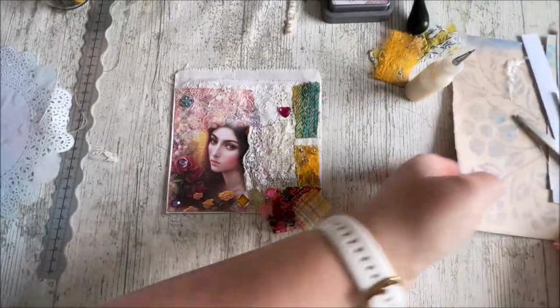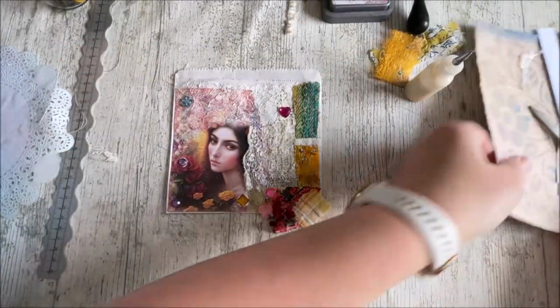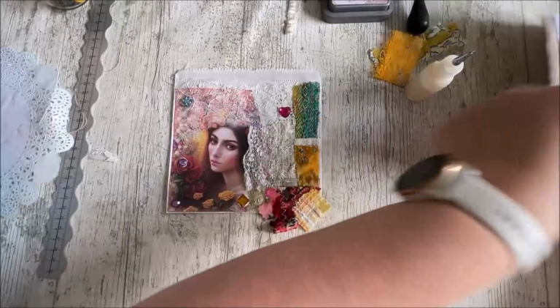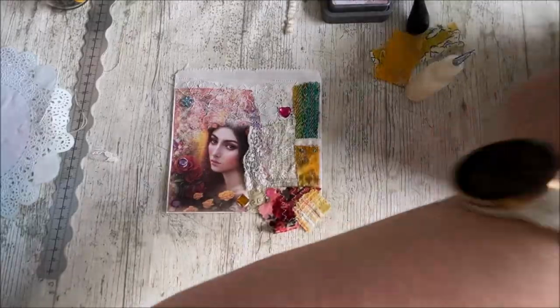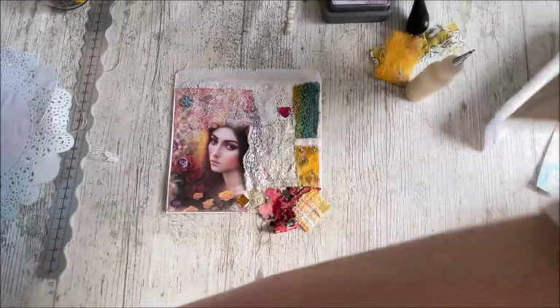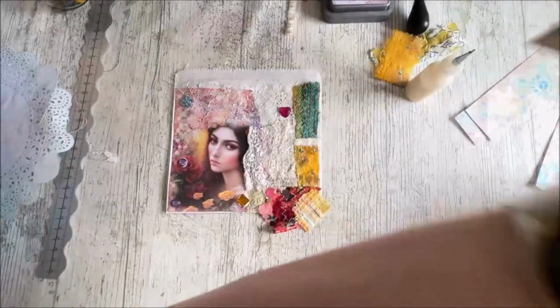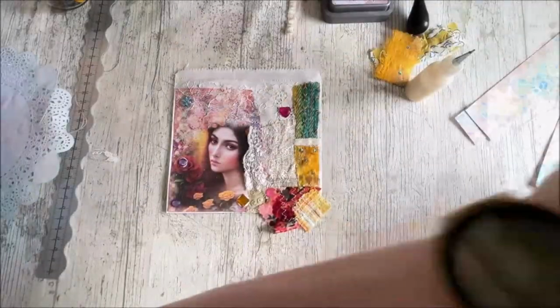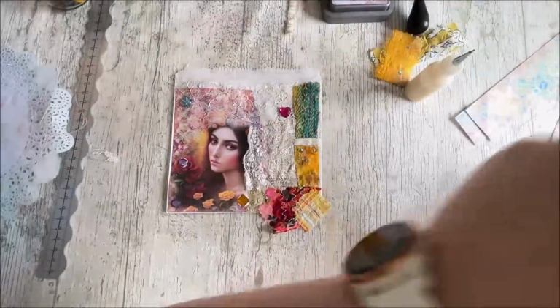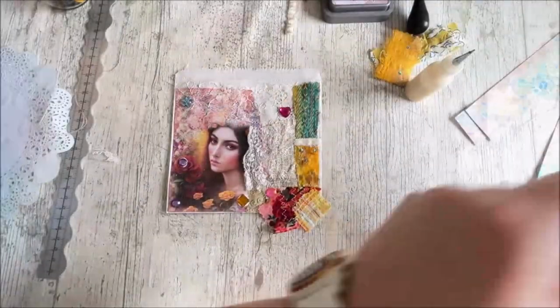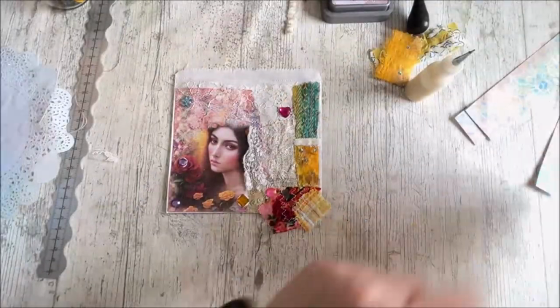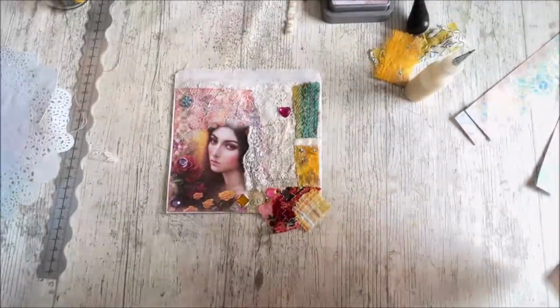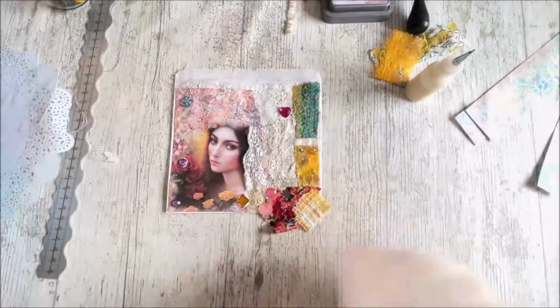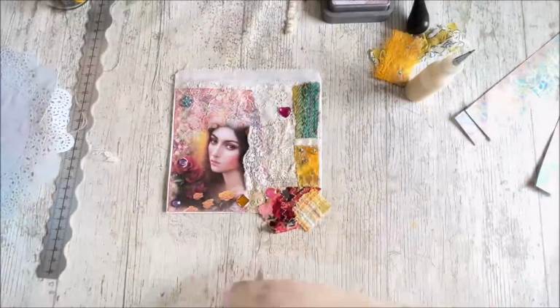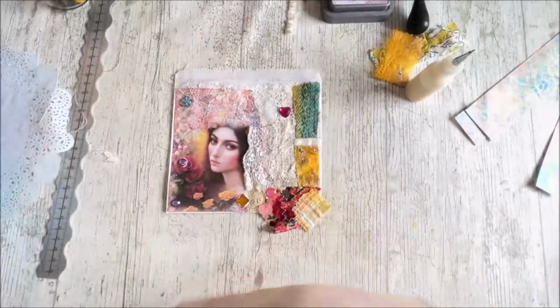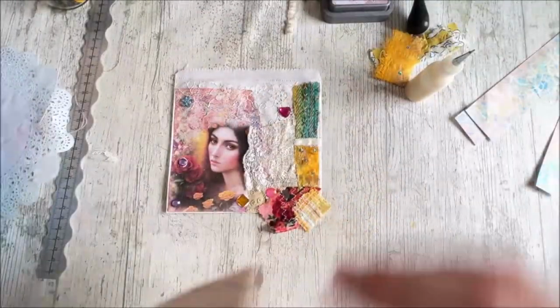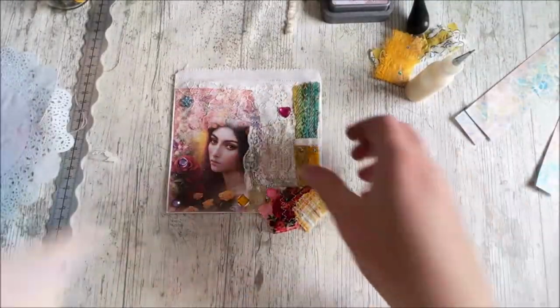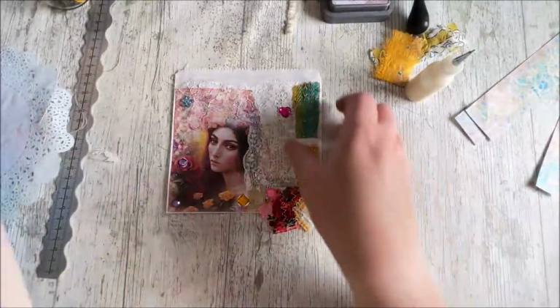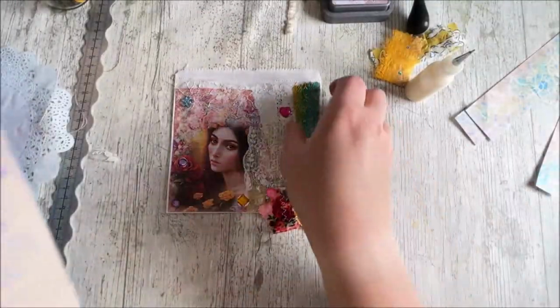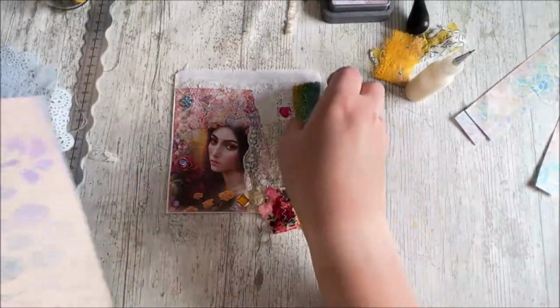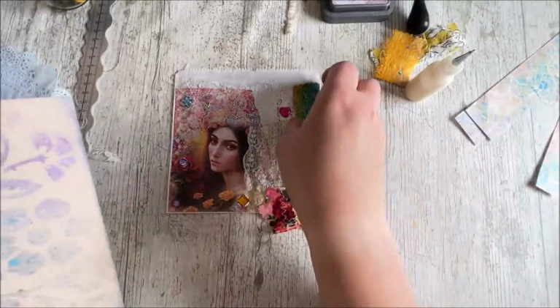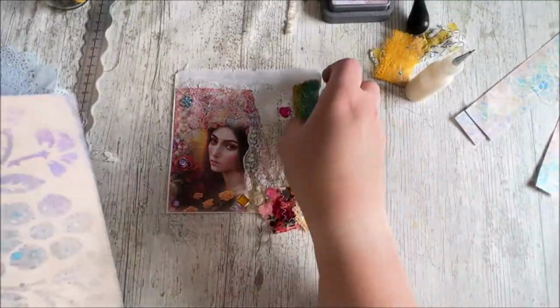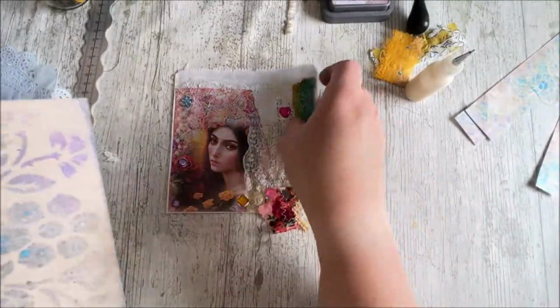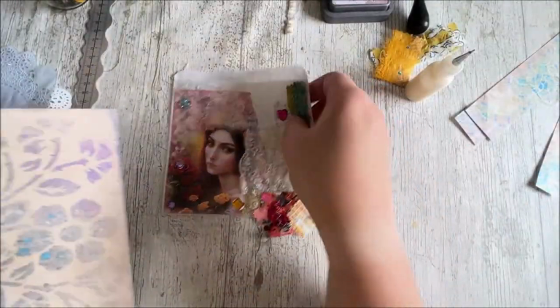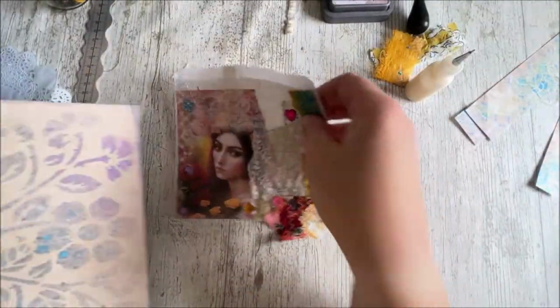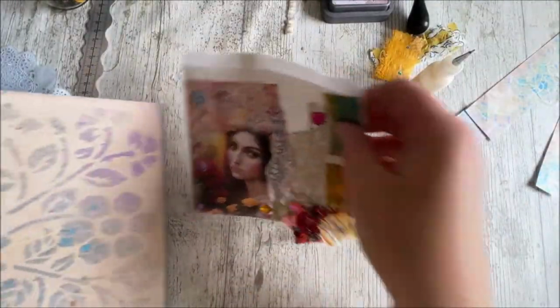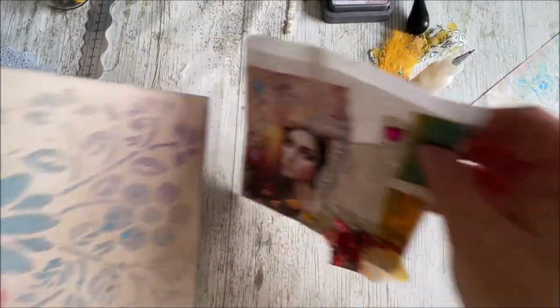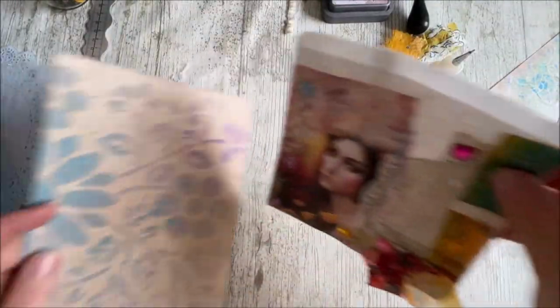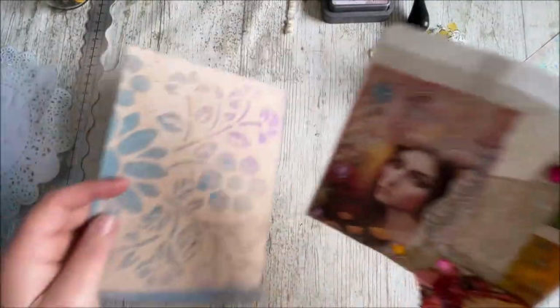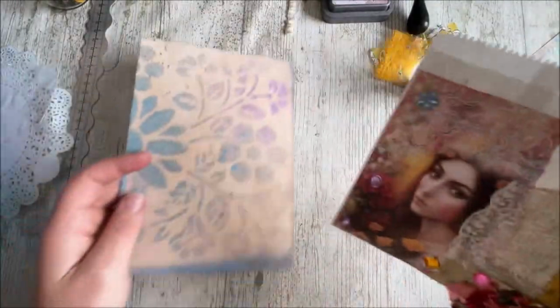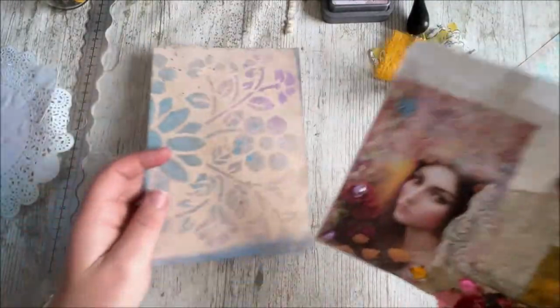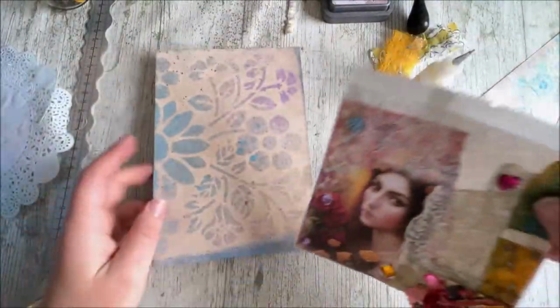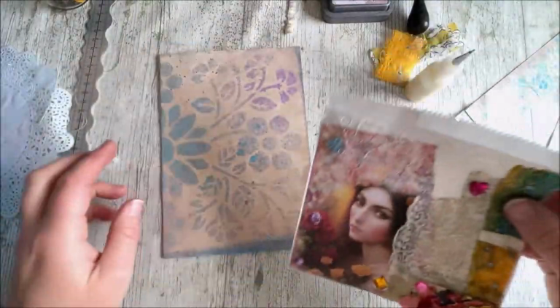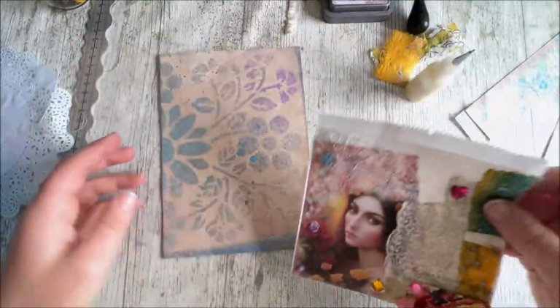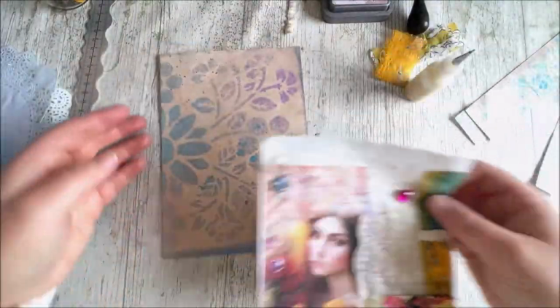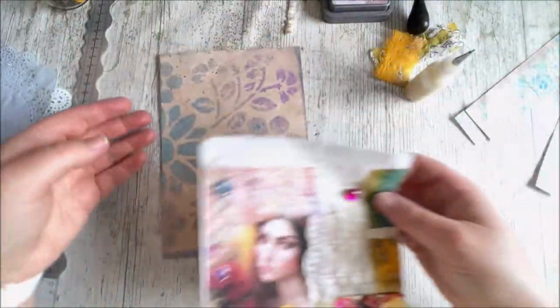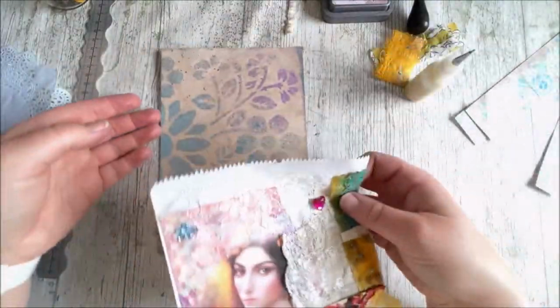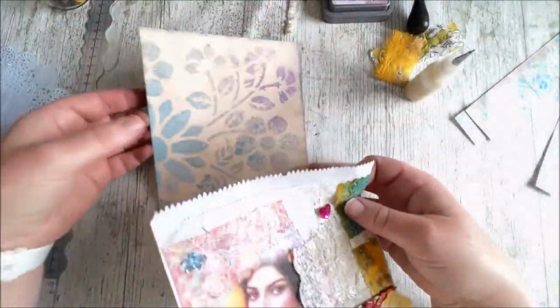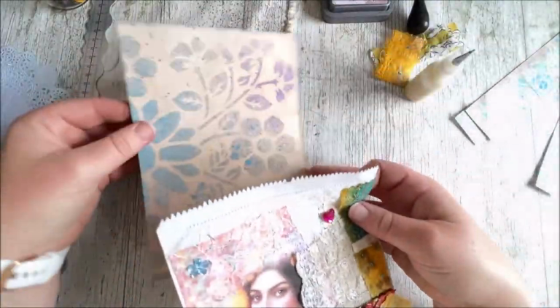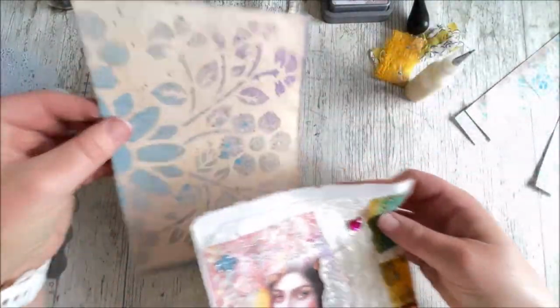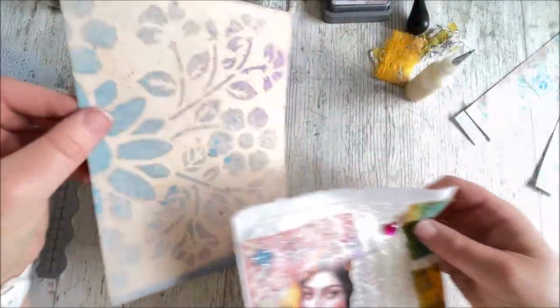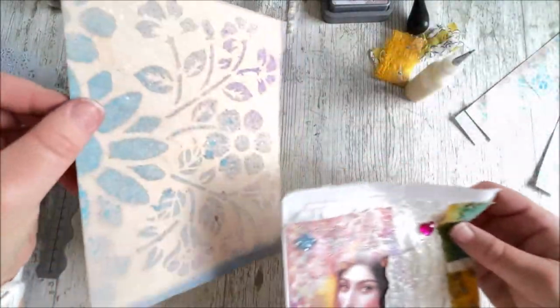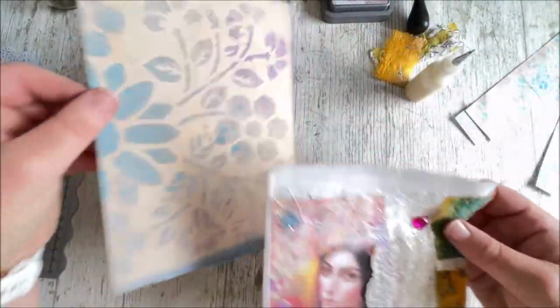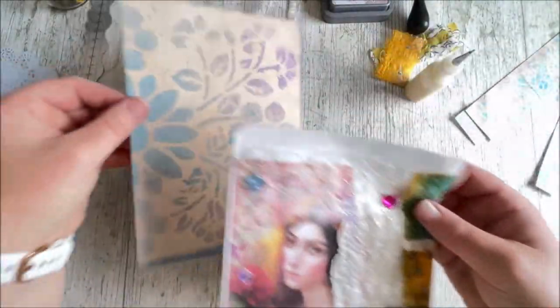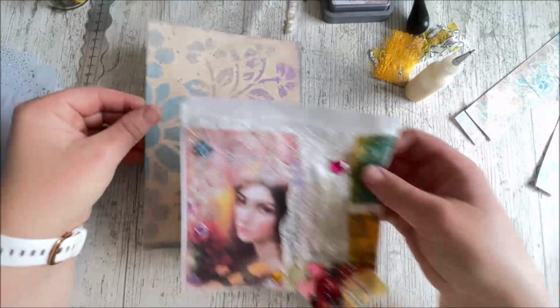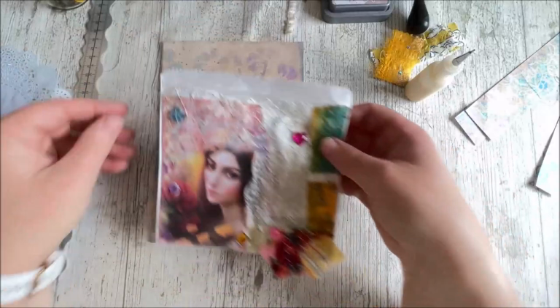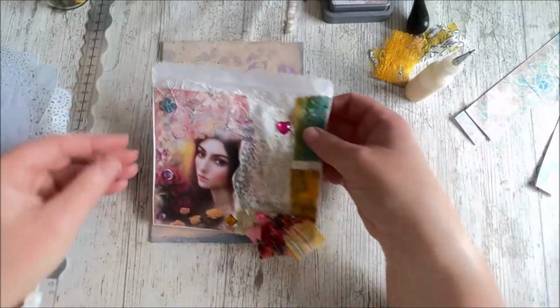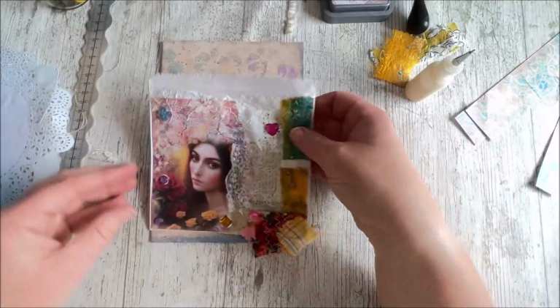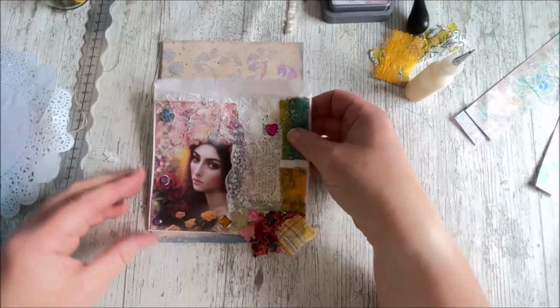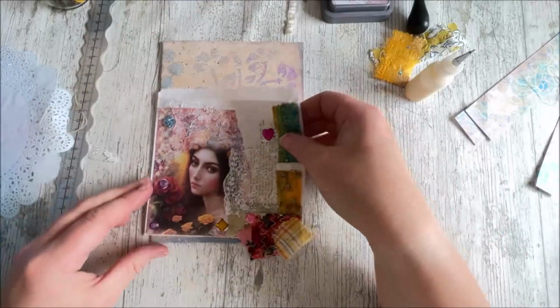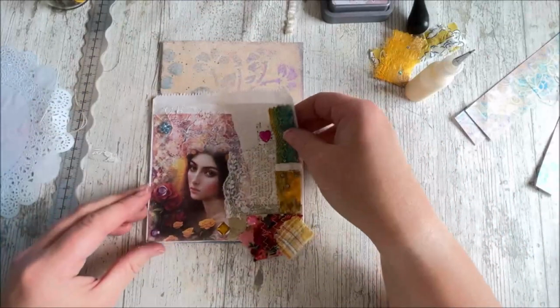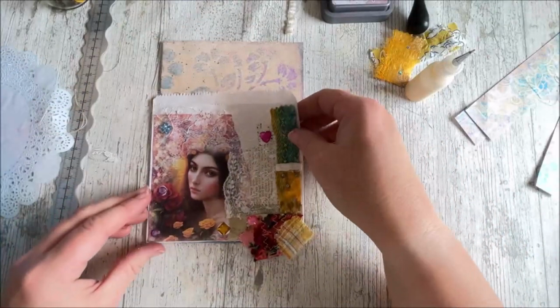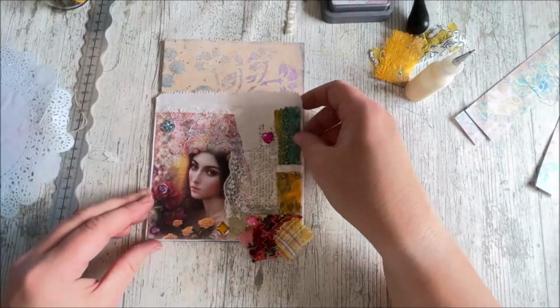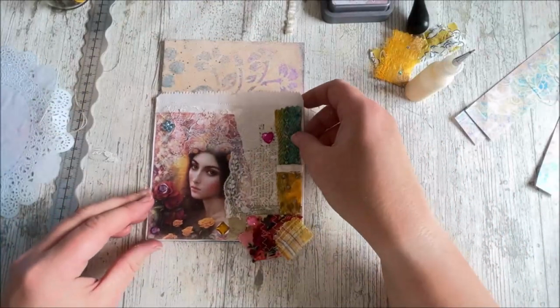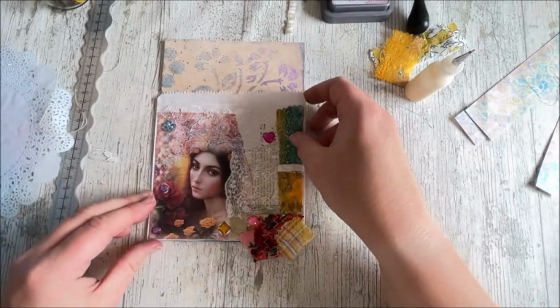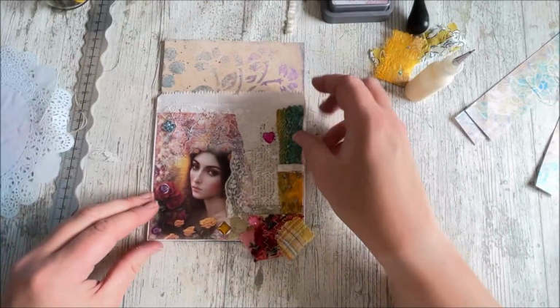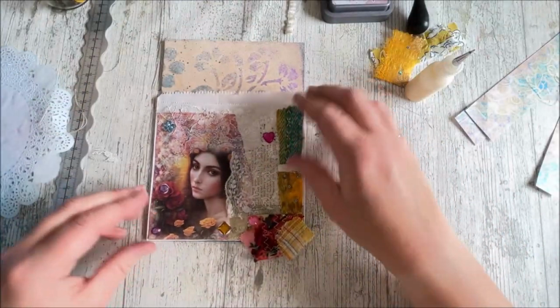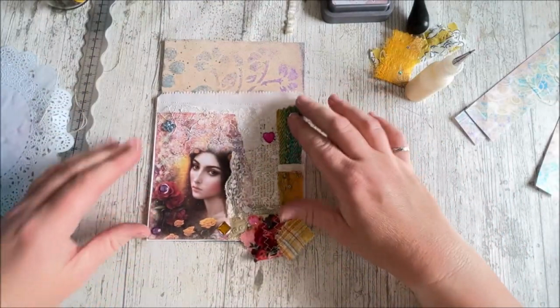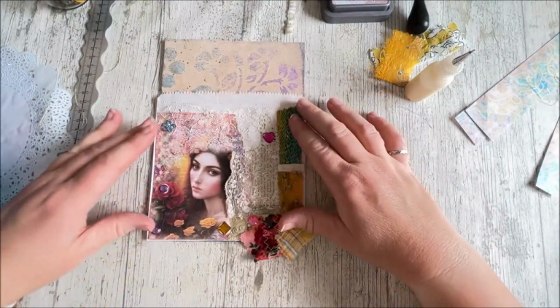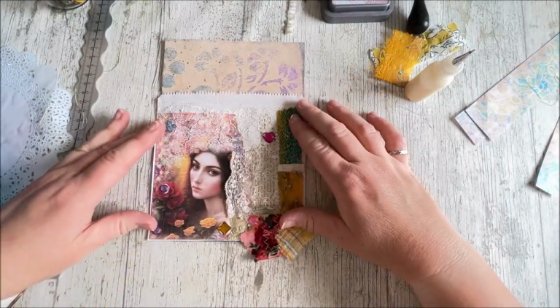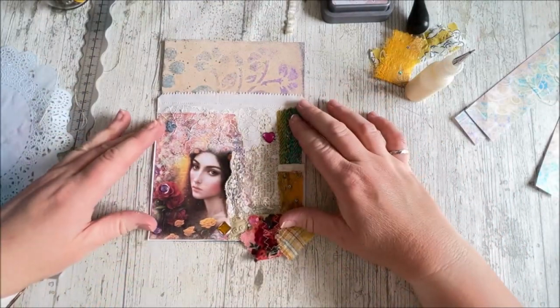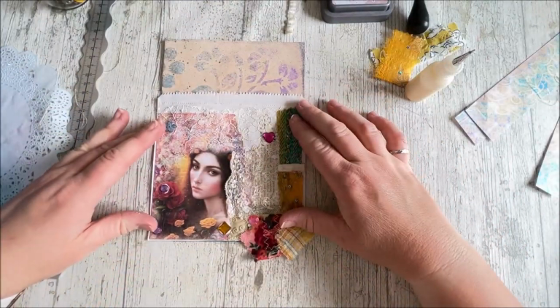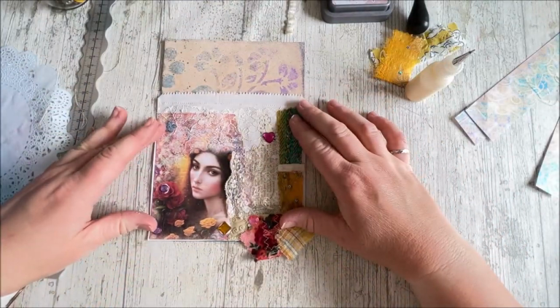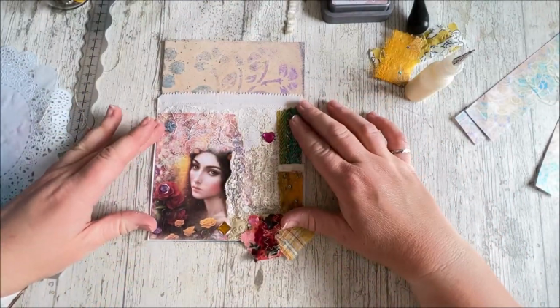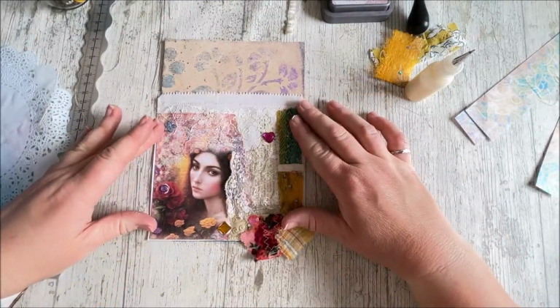I've just got my filler page here. Ooh, that's a pretty shimmery one, isn't it? And it just fits nicely on there.